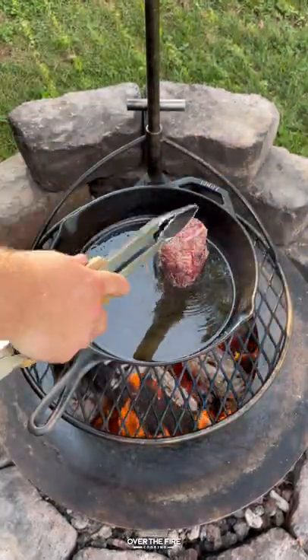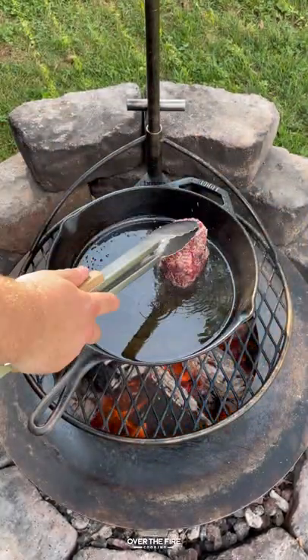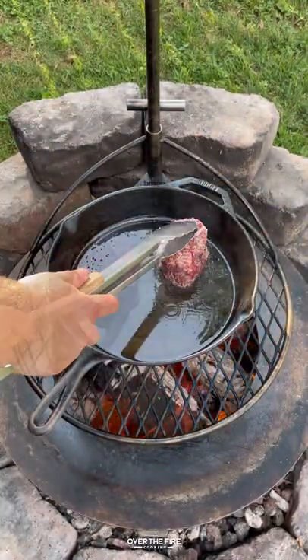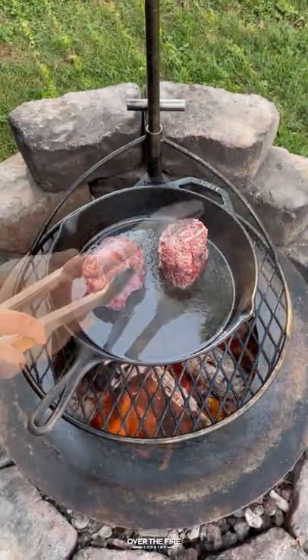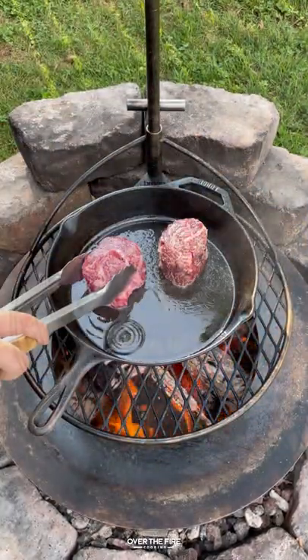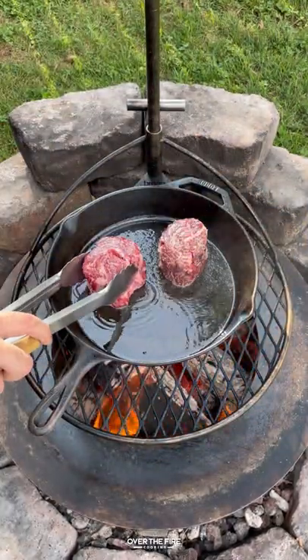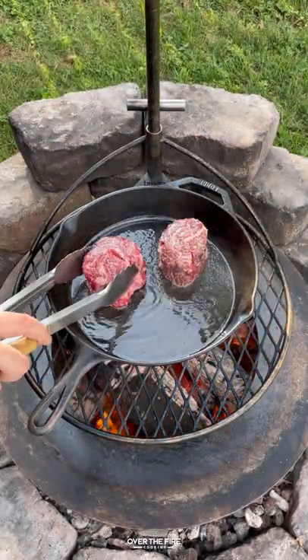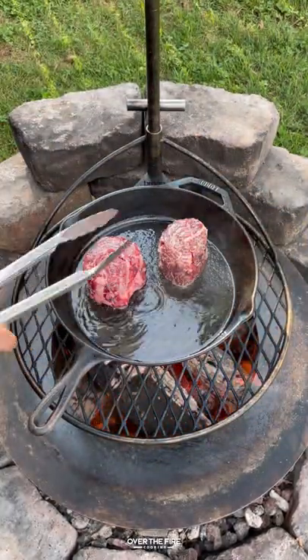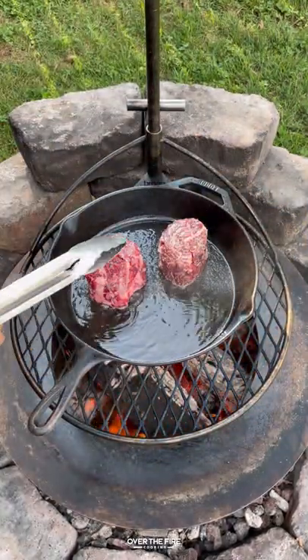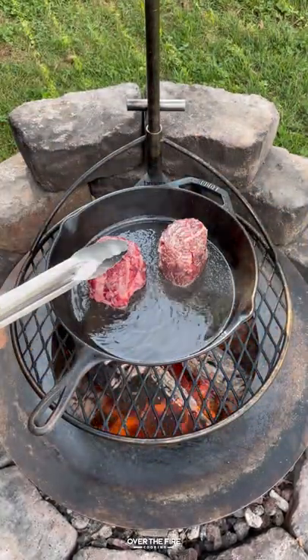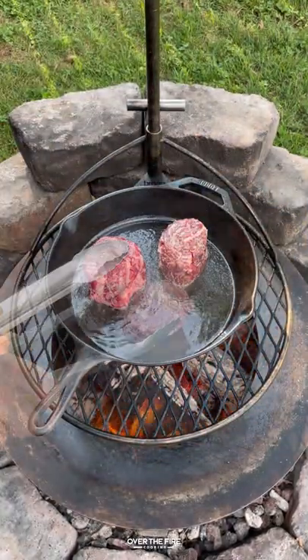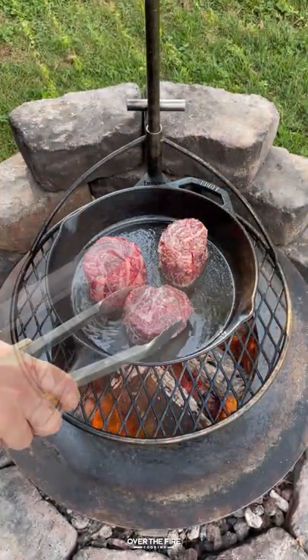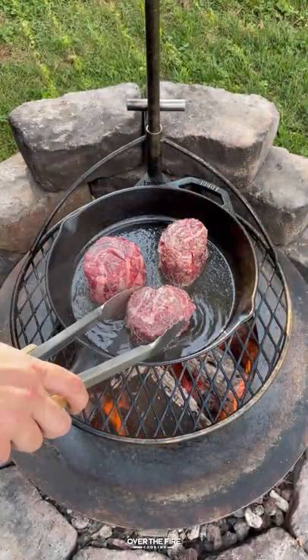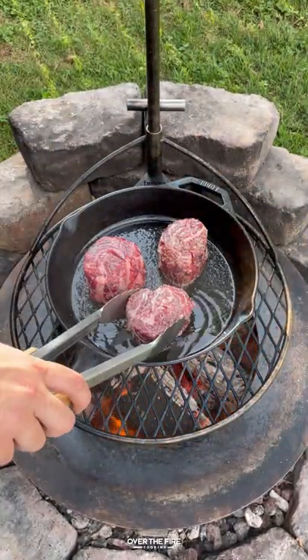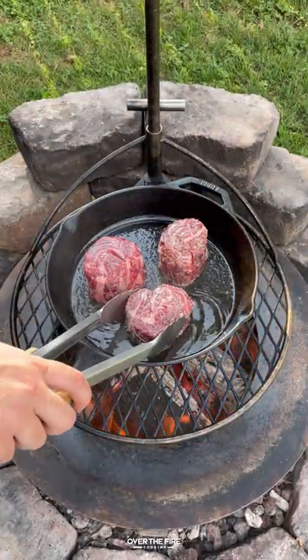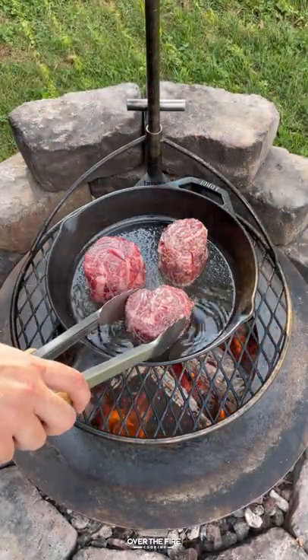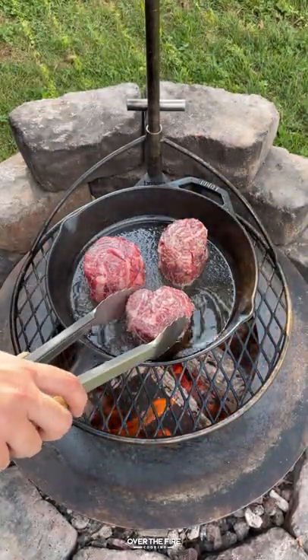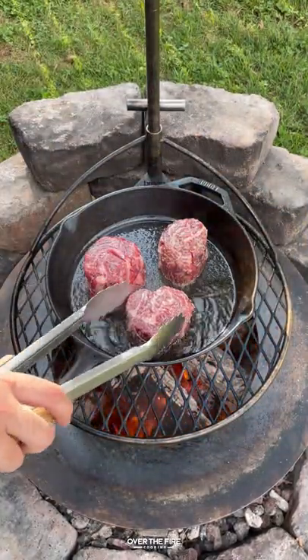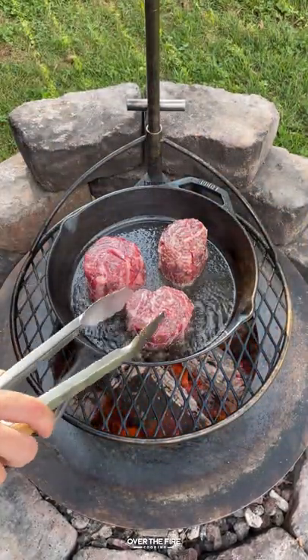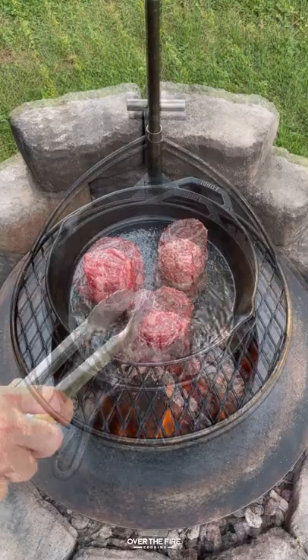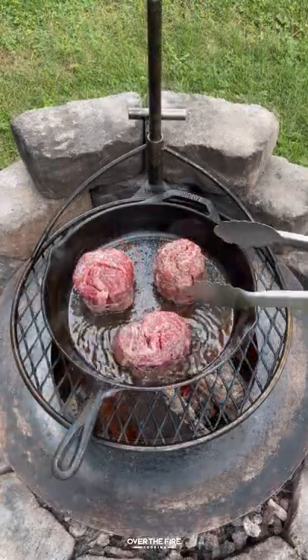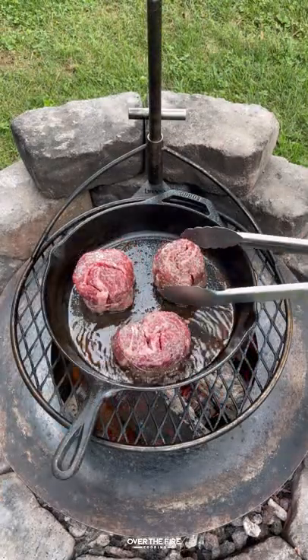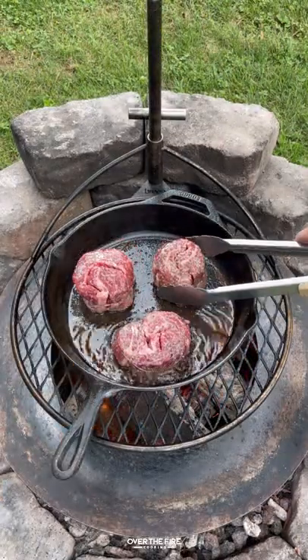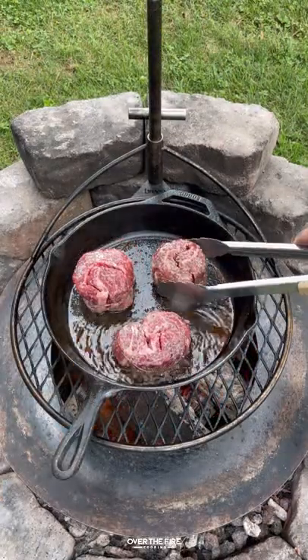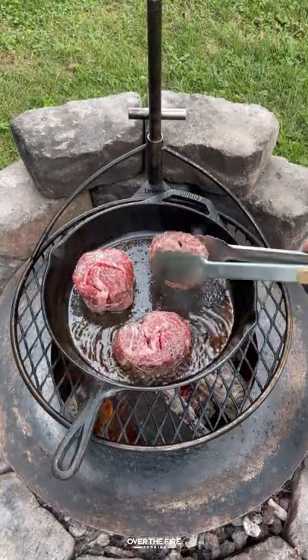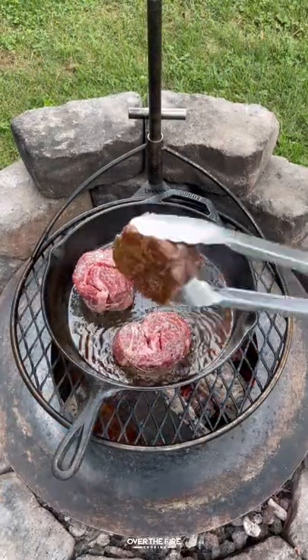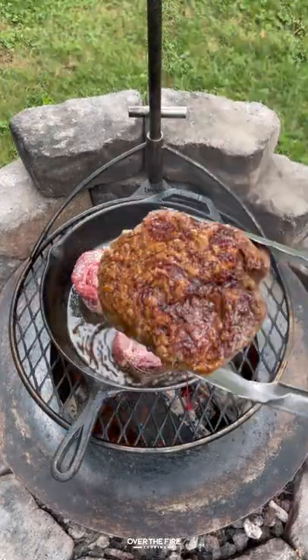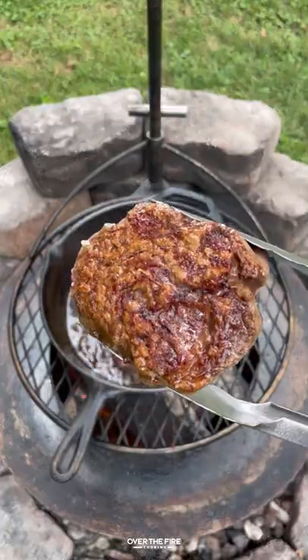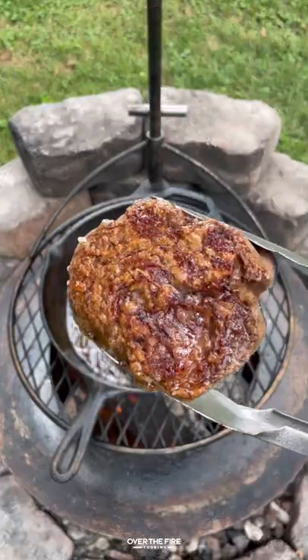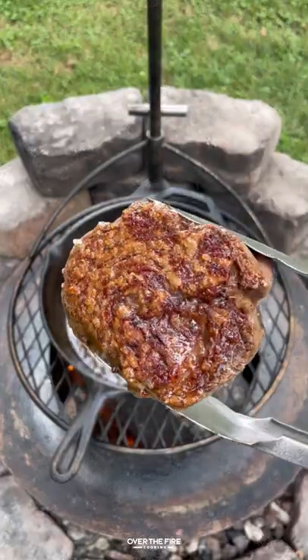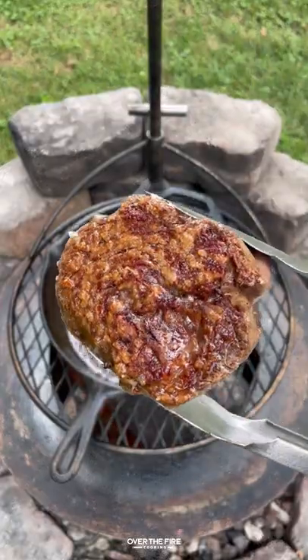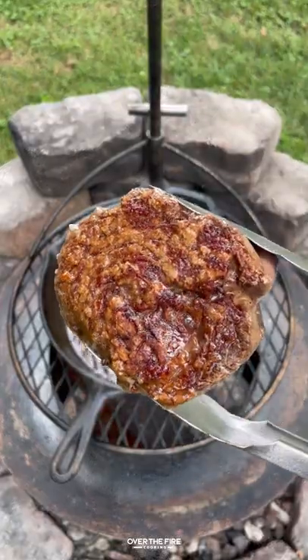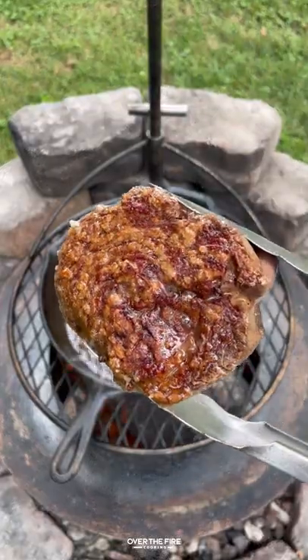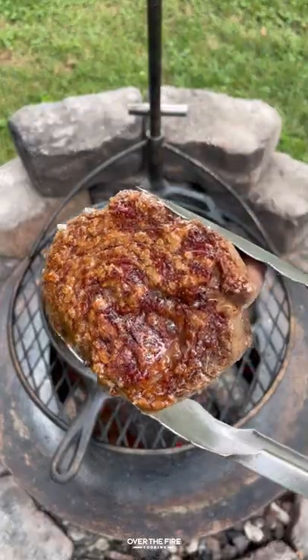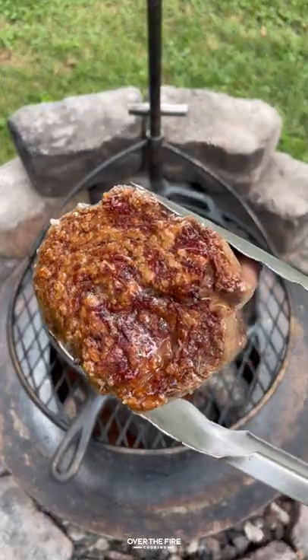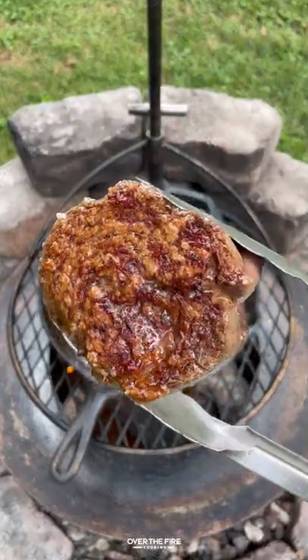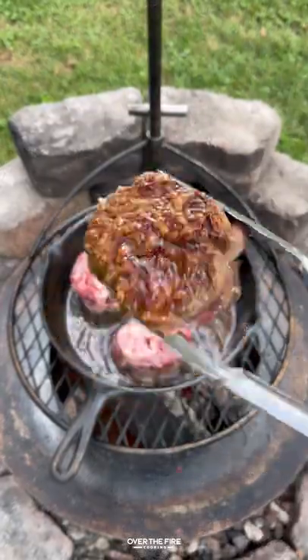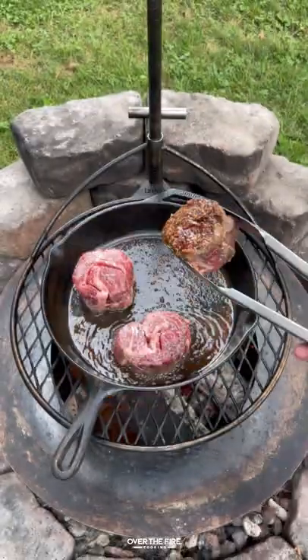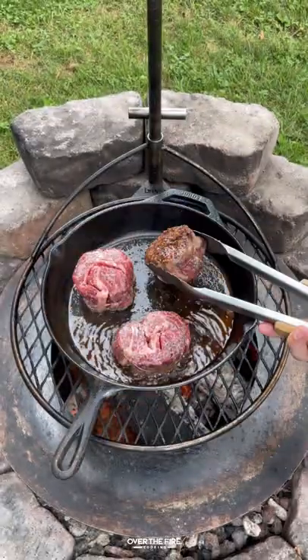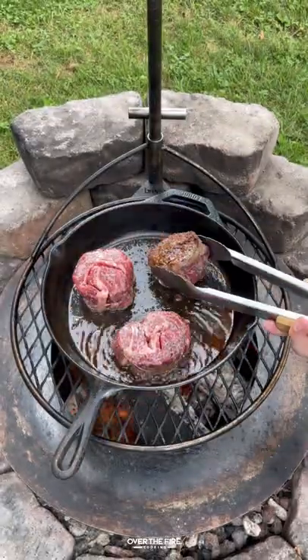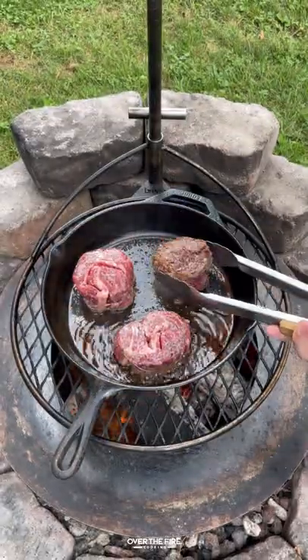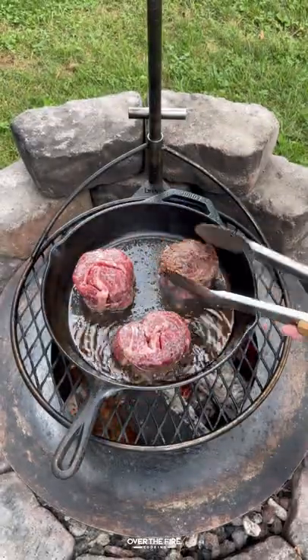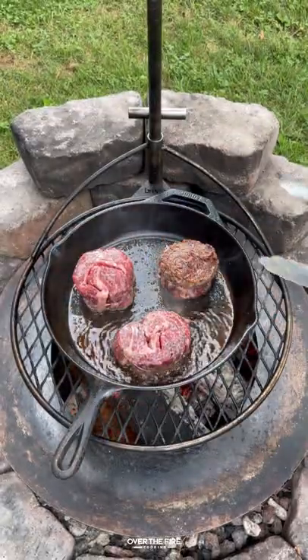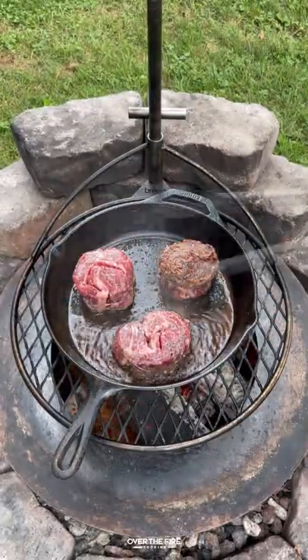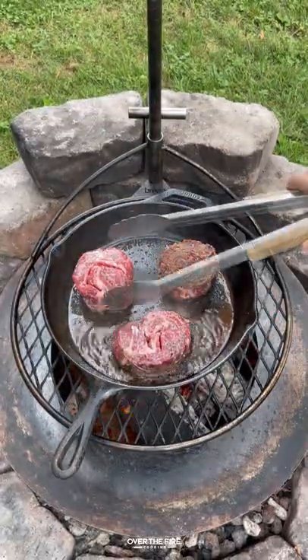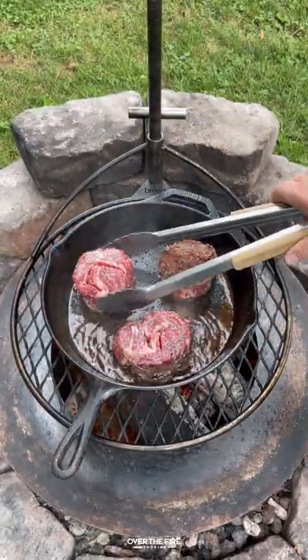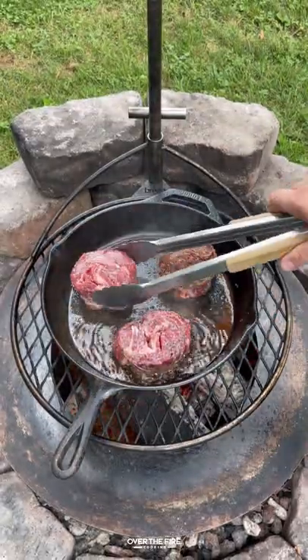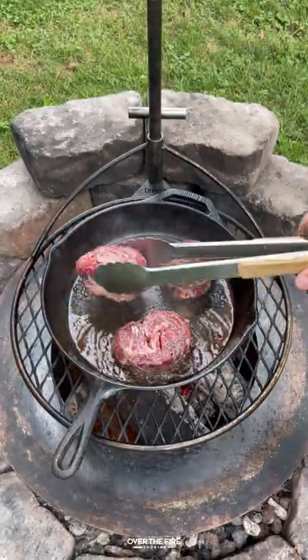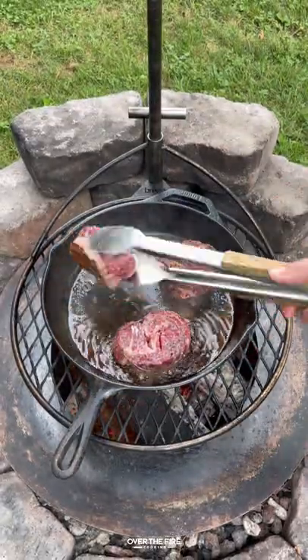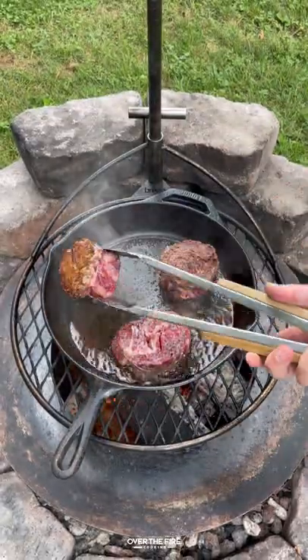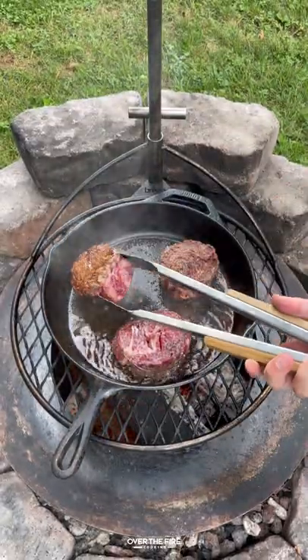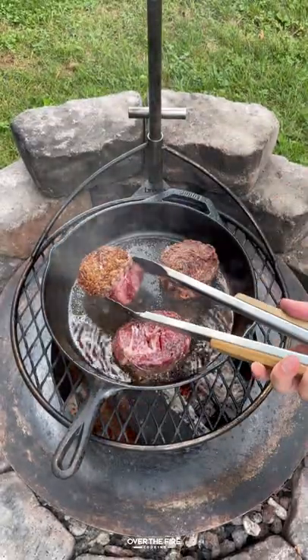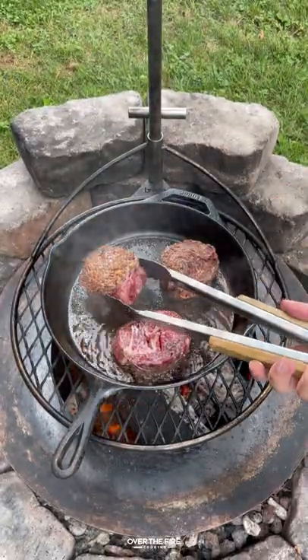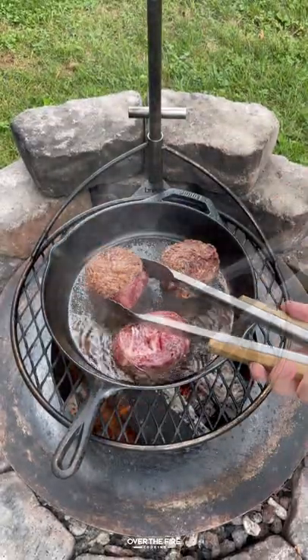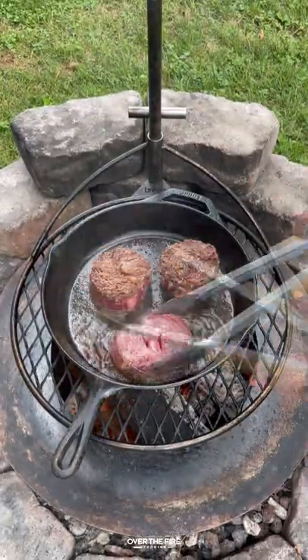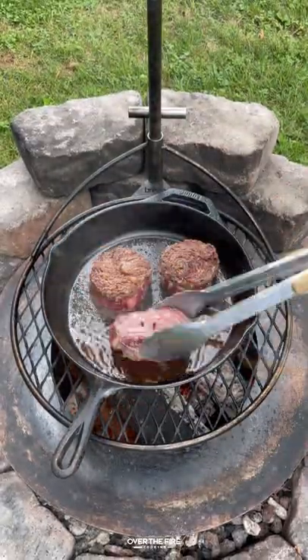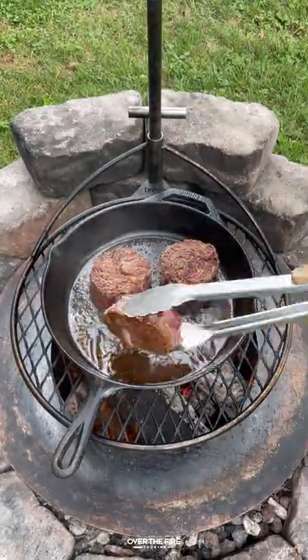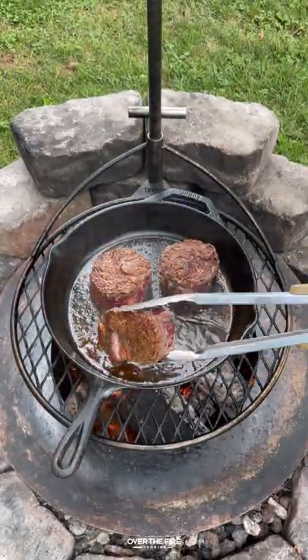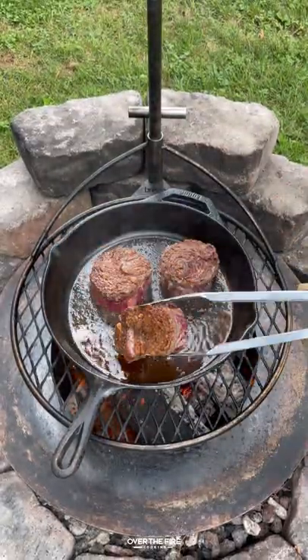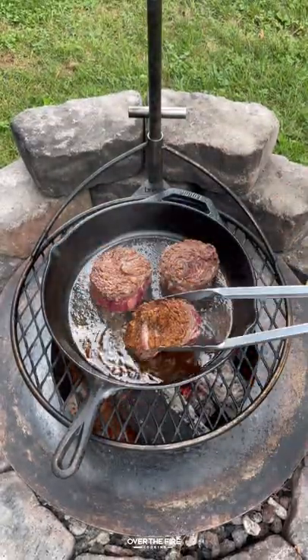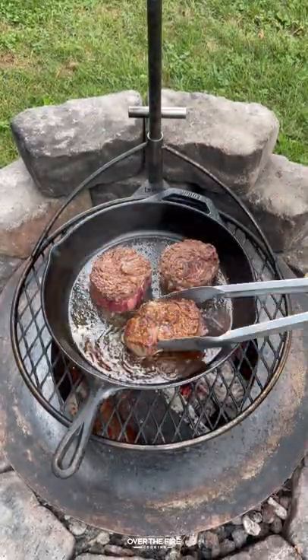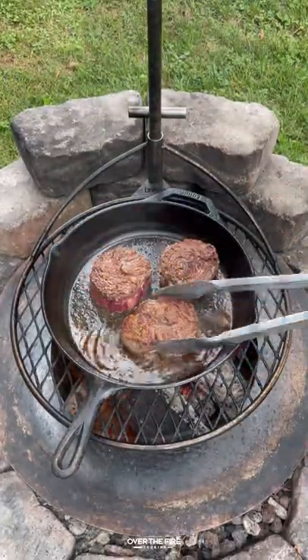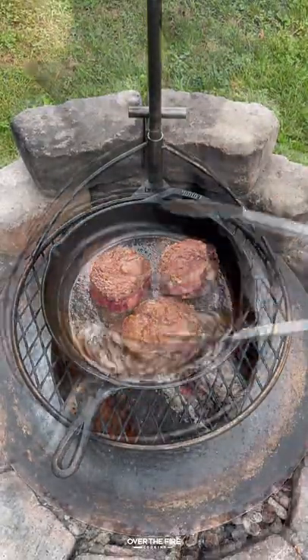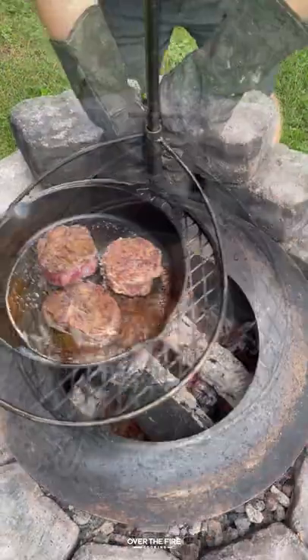I'm going to sear off these steaks for about a minute and a half to two minutes per side to get a really nice crust.